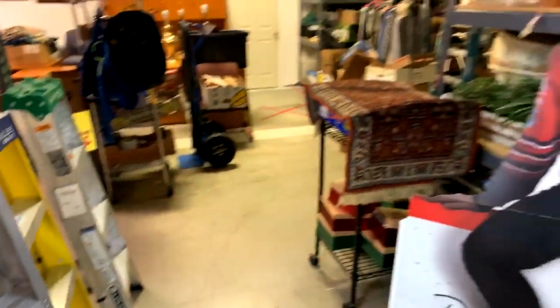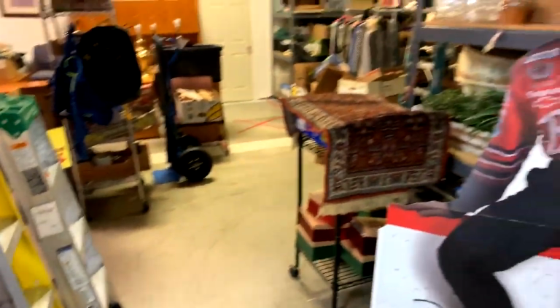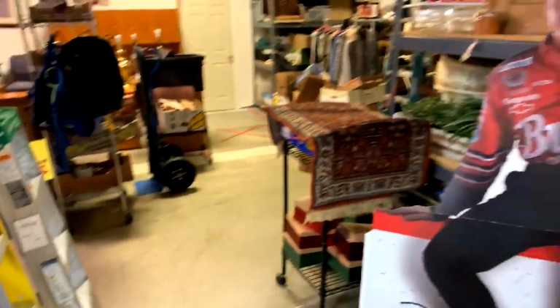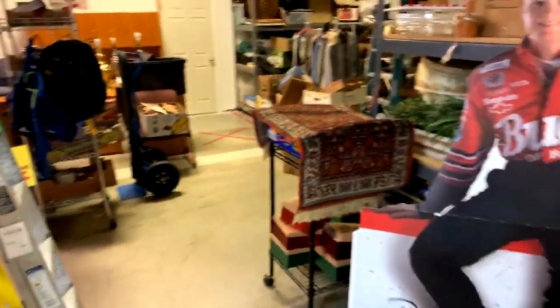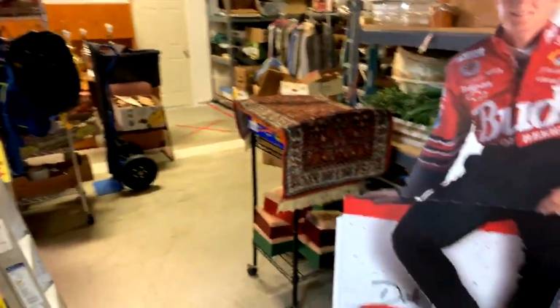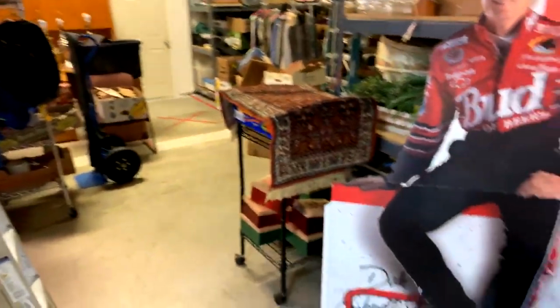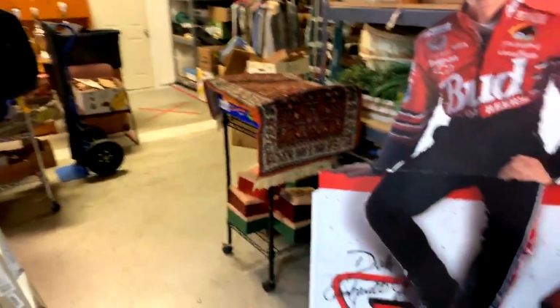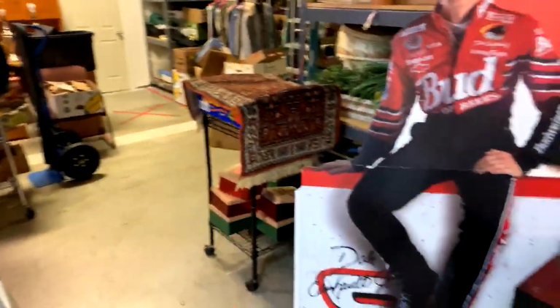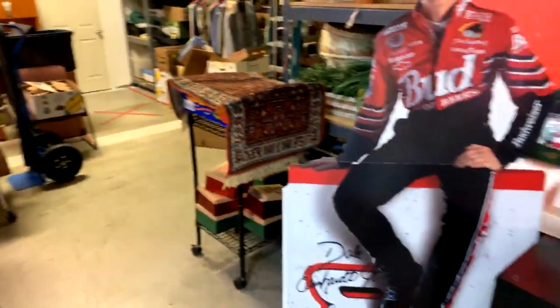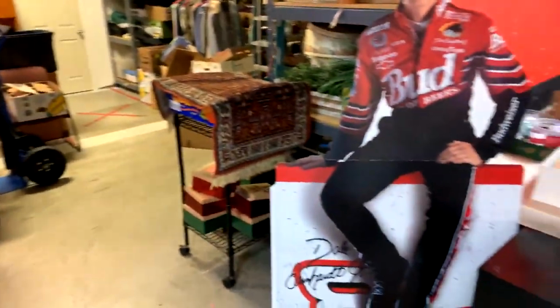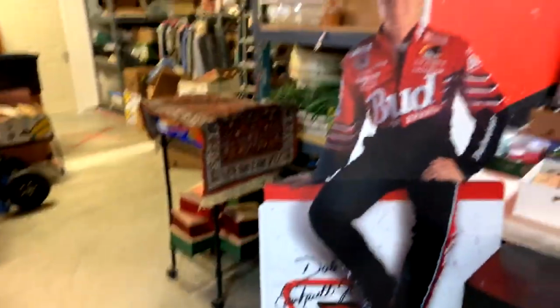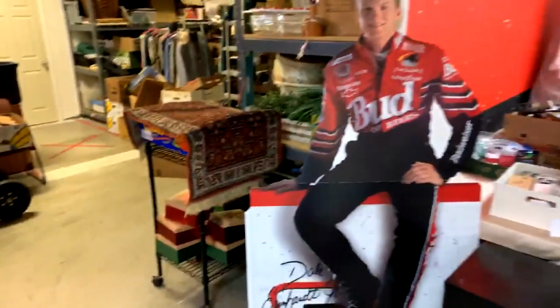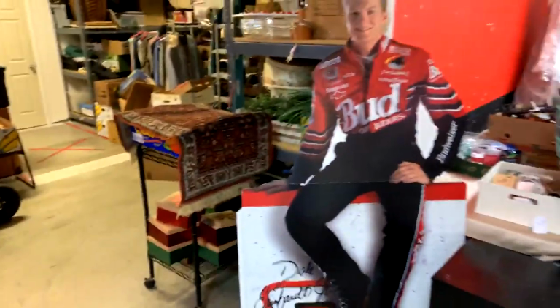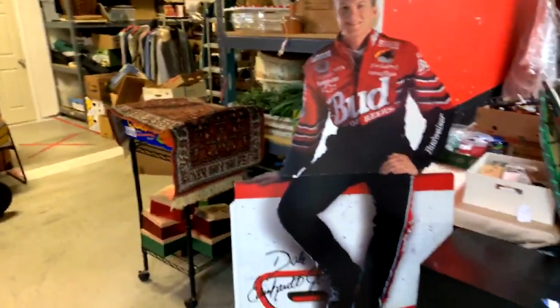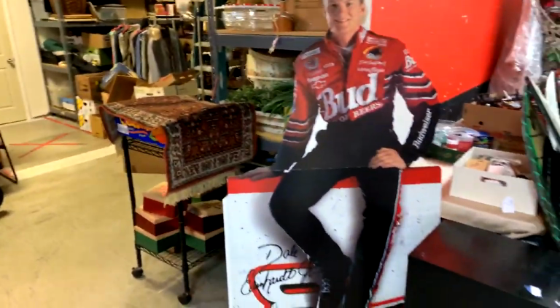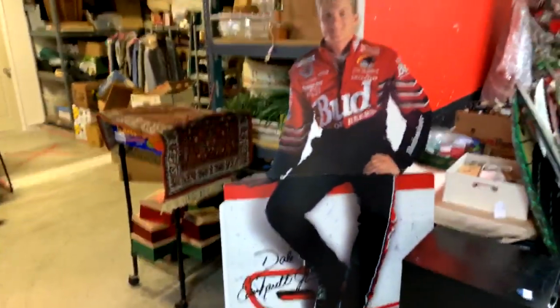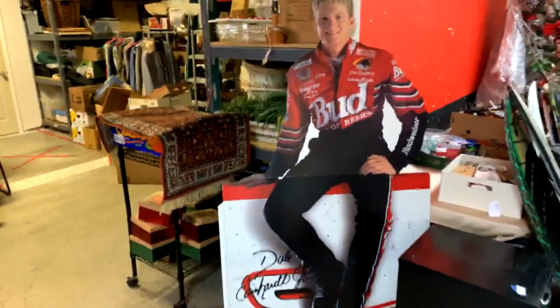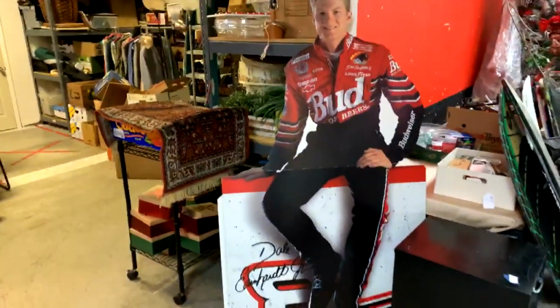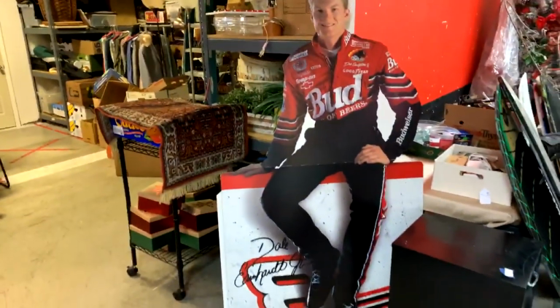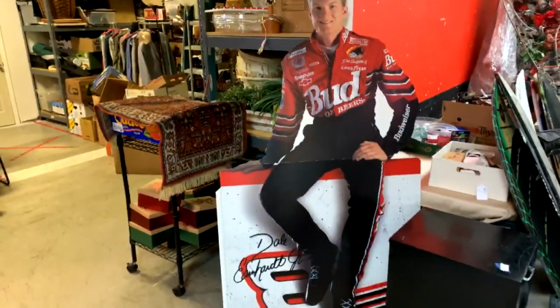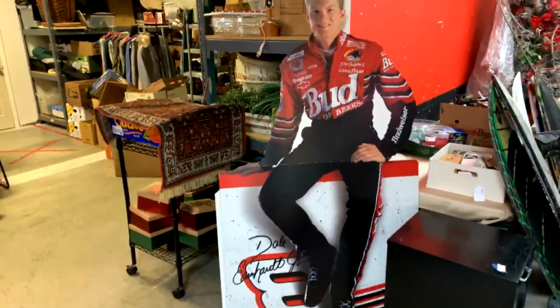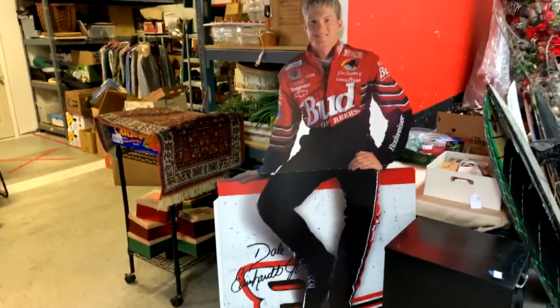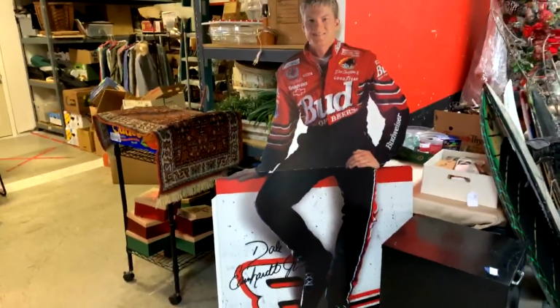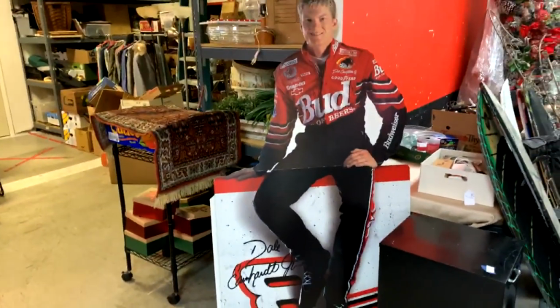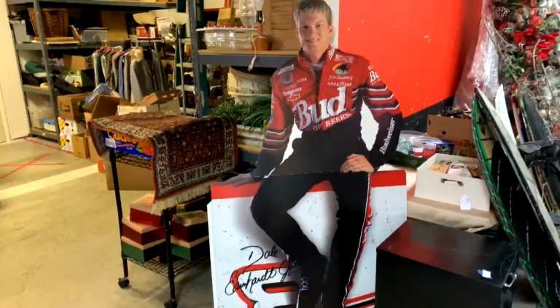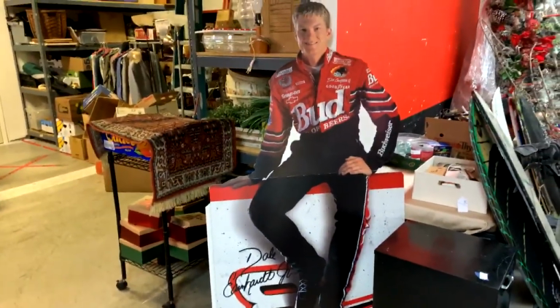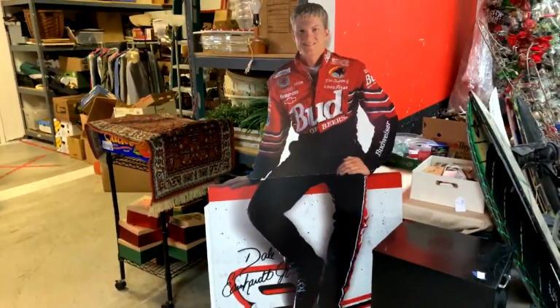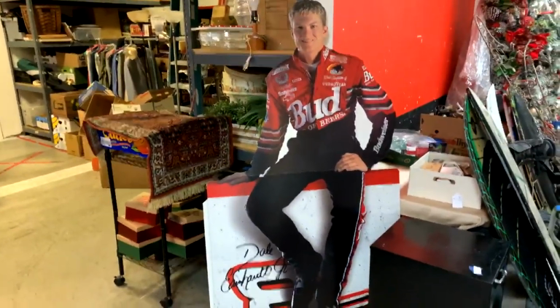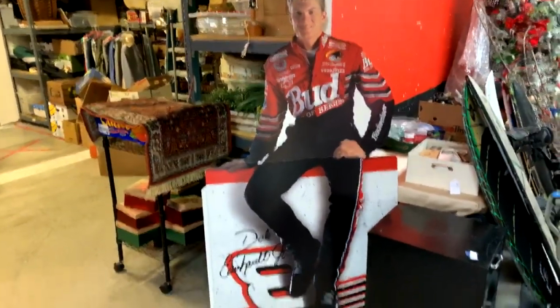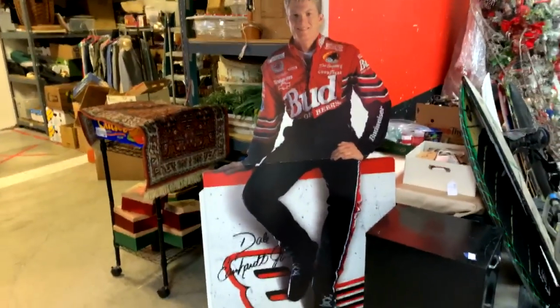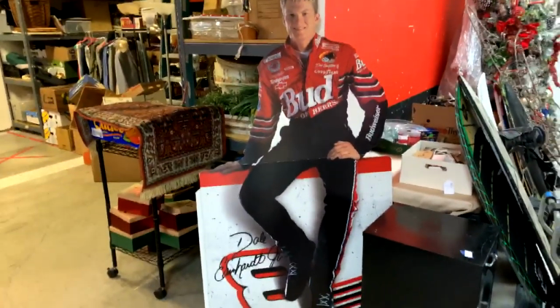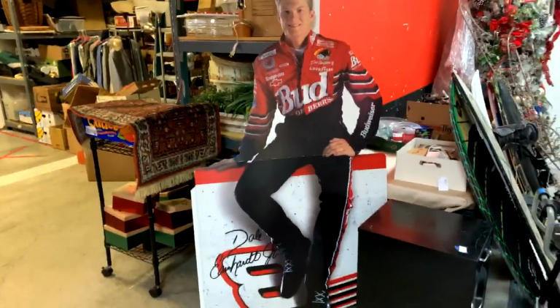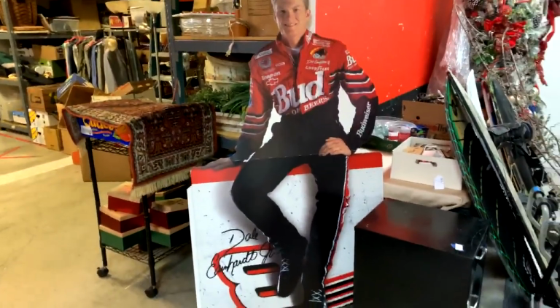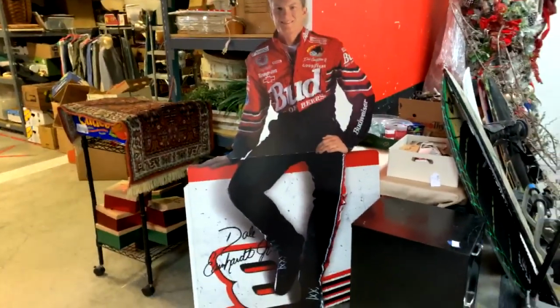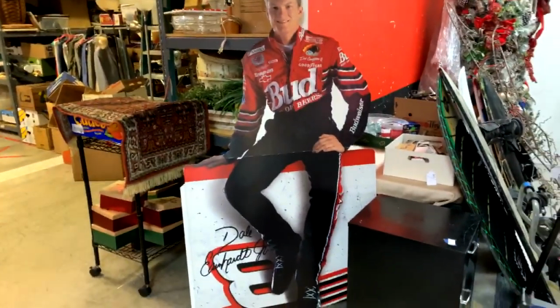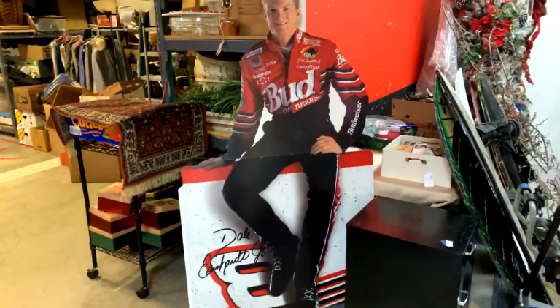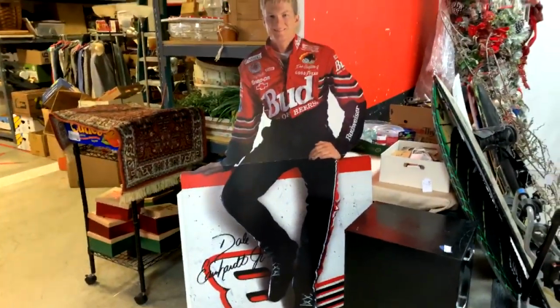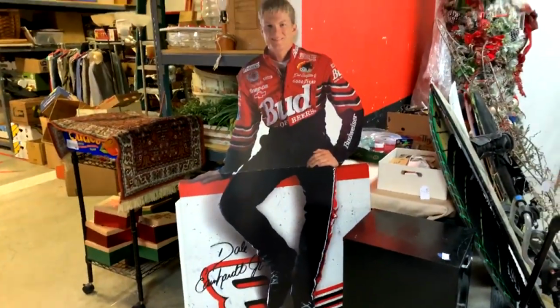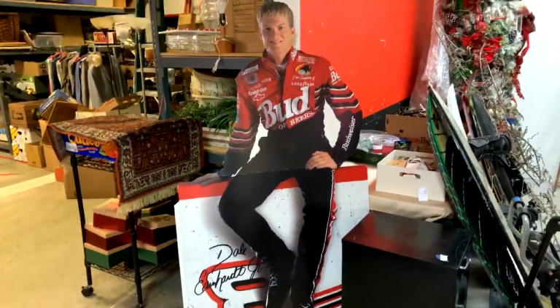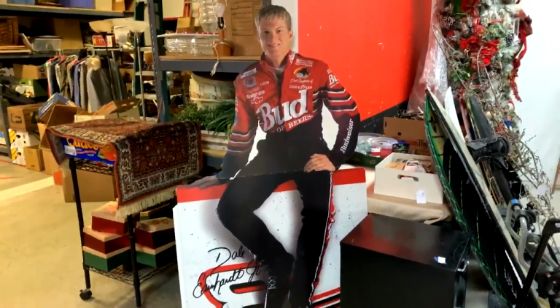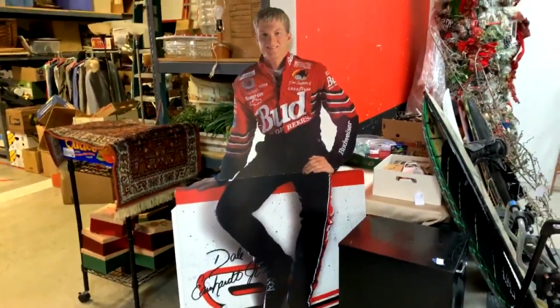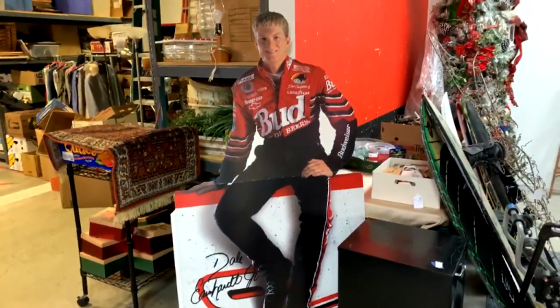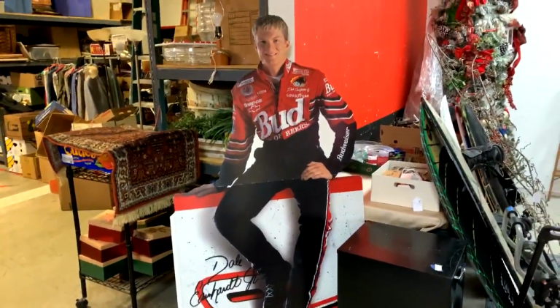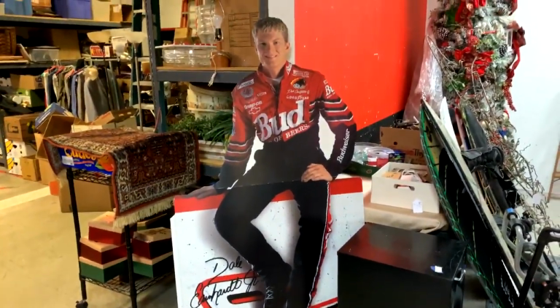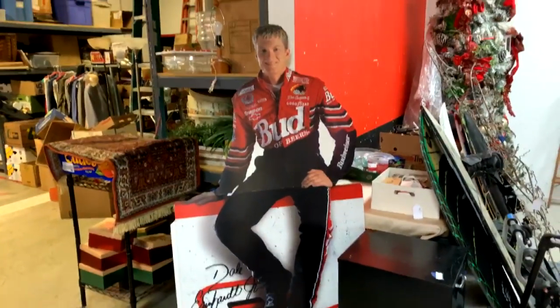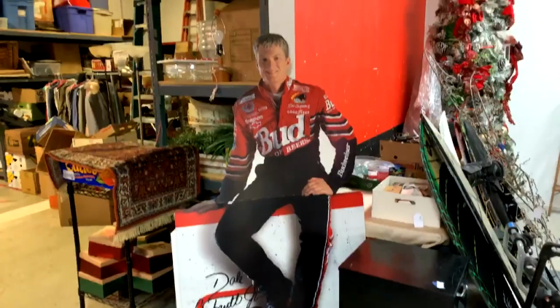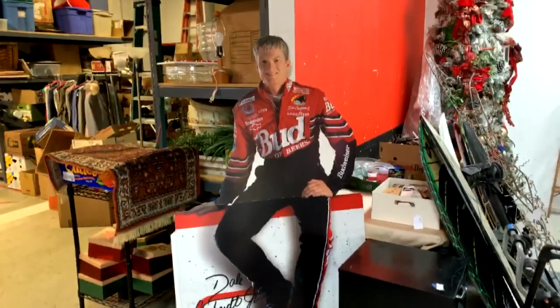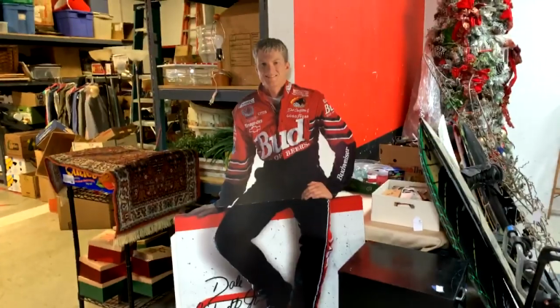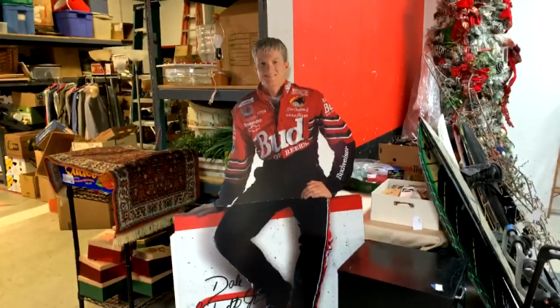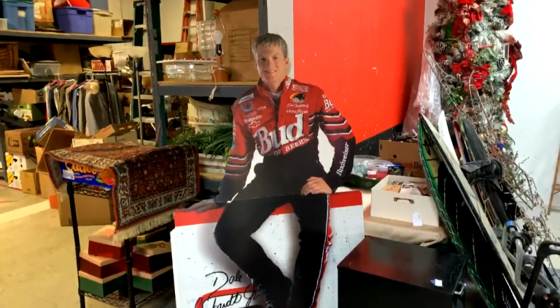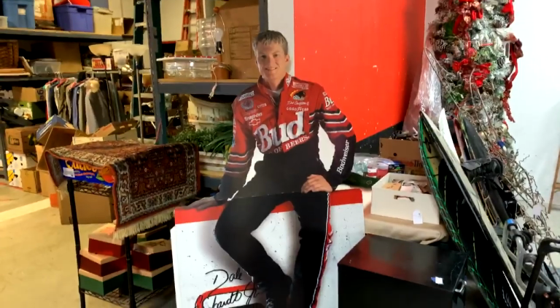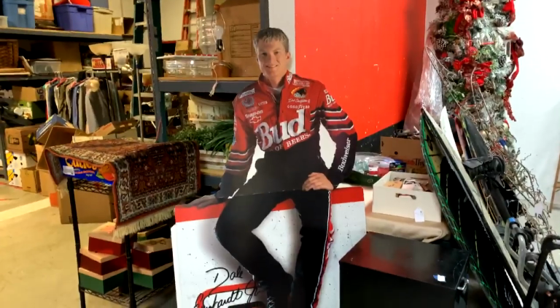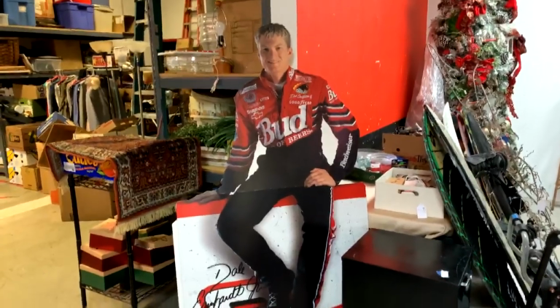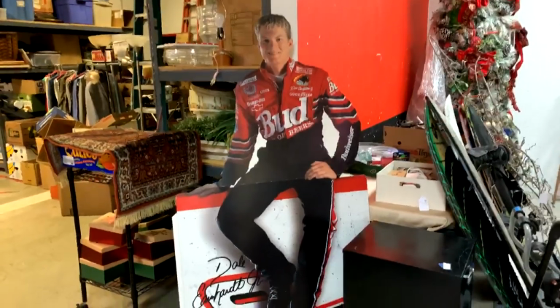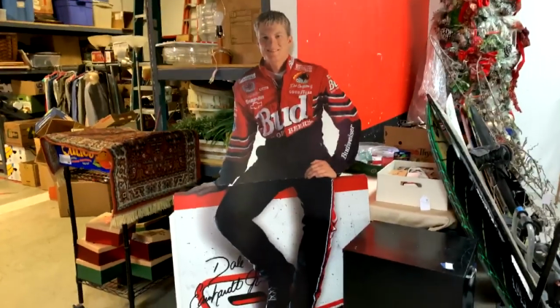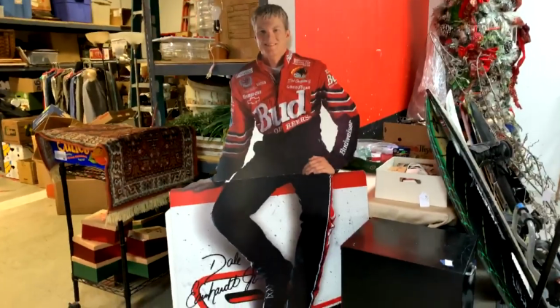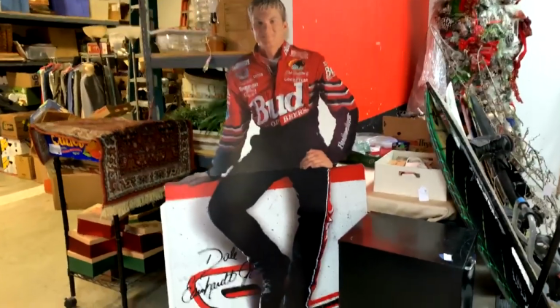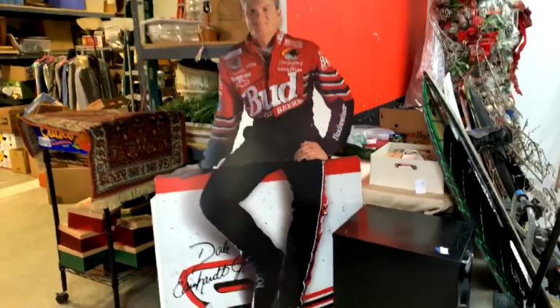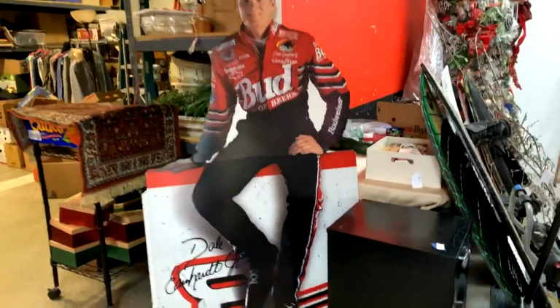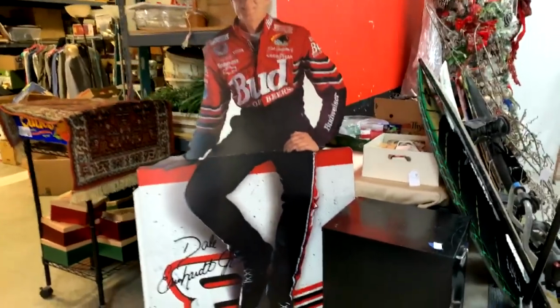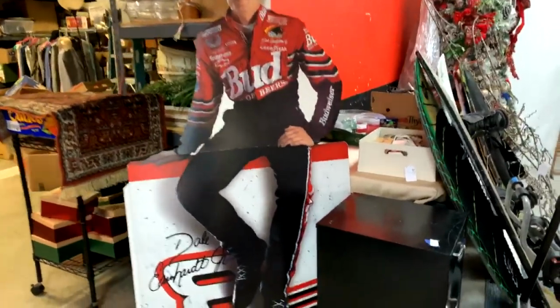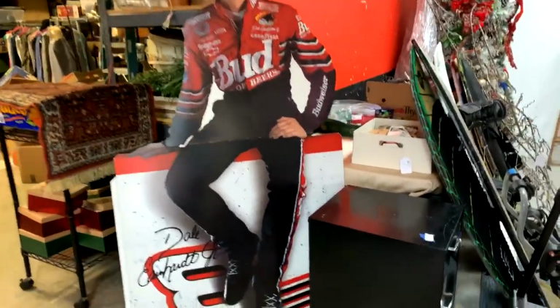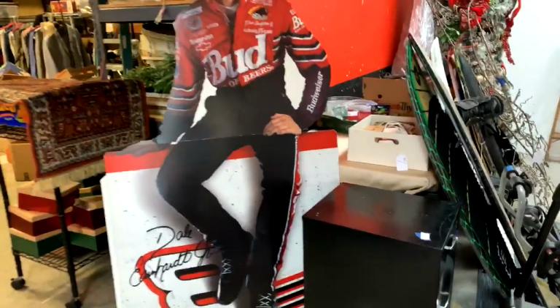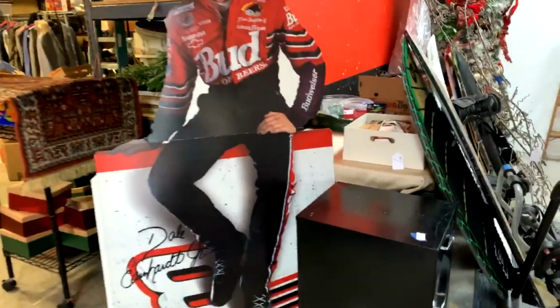We have Dale over here — scared the living daylights out of me. I'm walking through the auction house and I thought there was somebody sitting in the auction house.